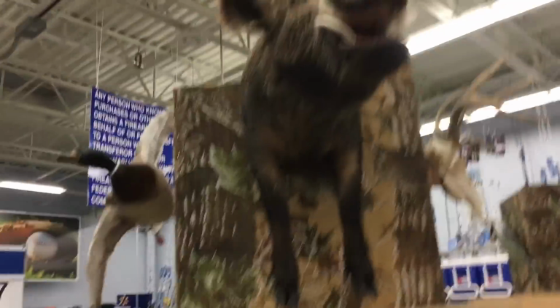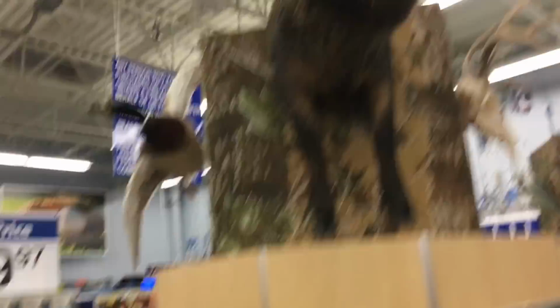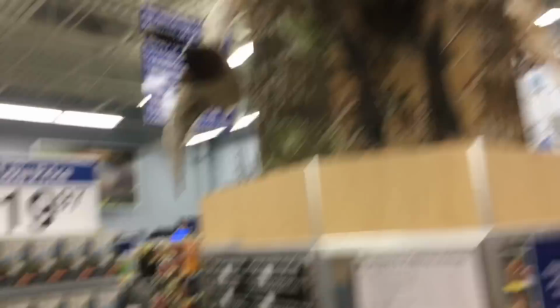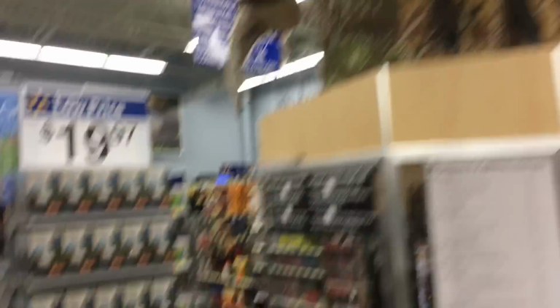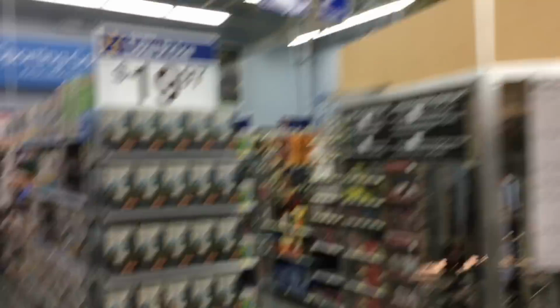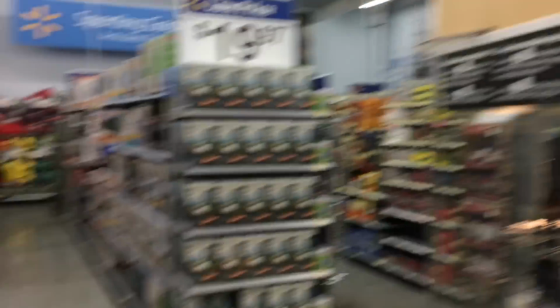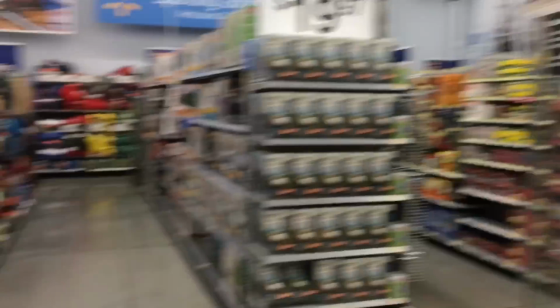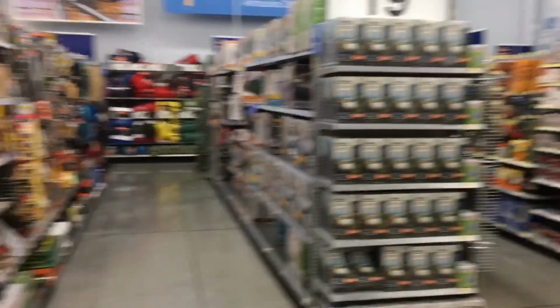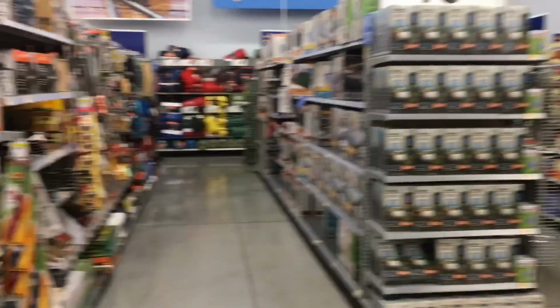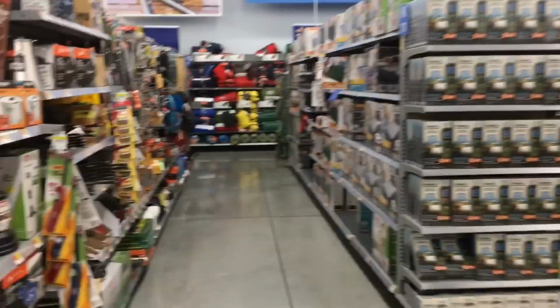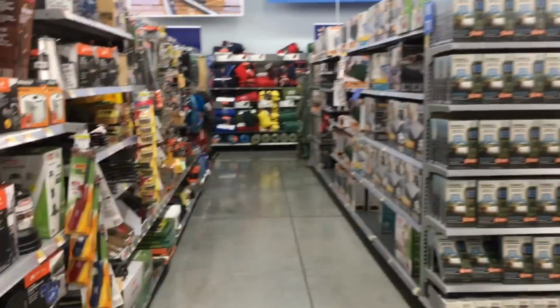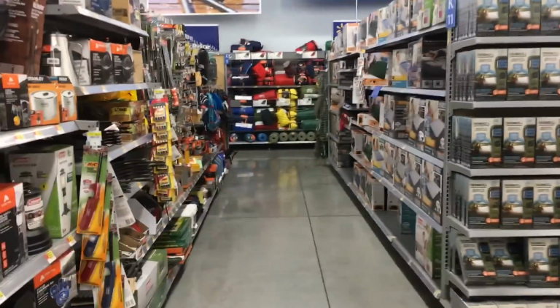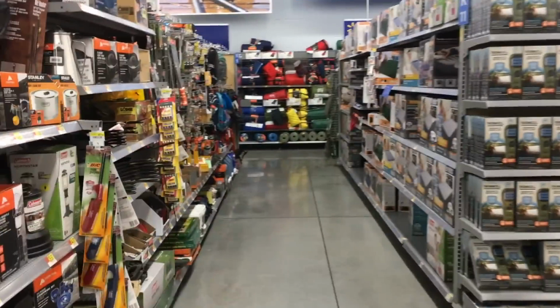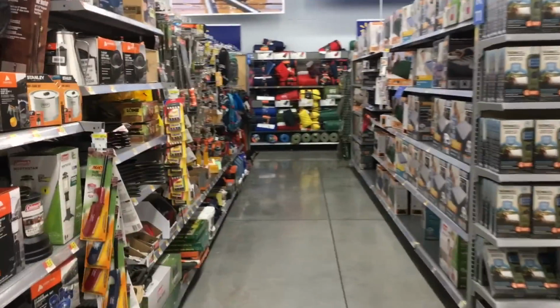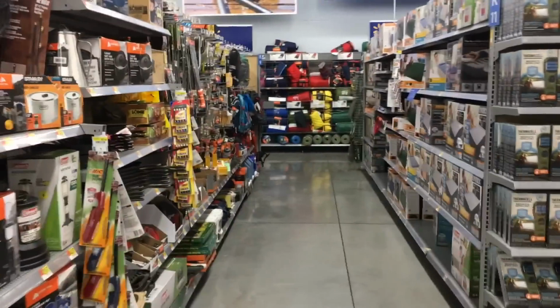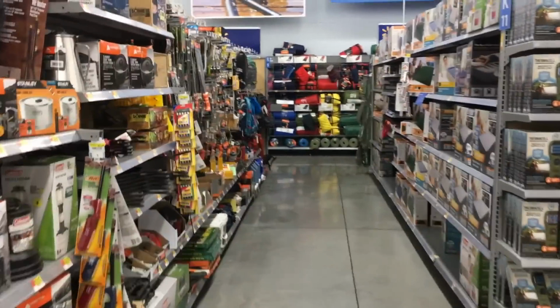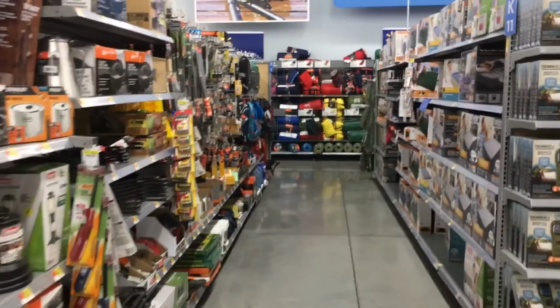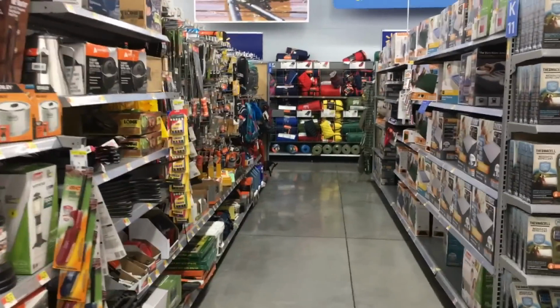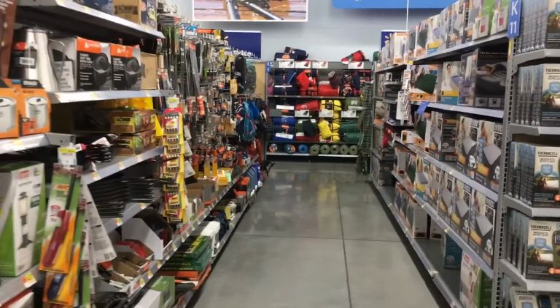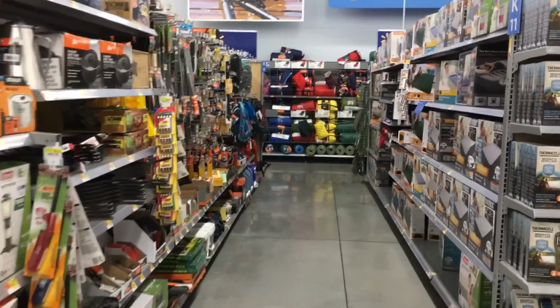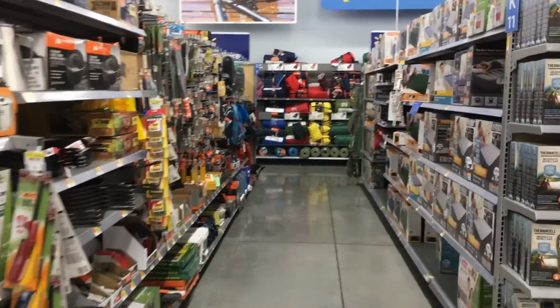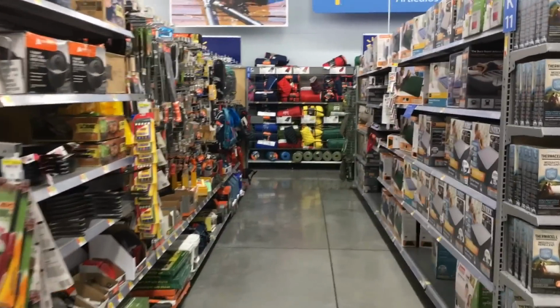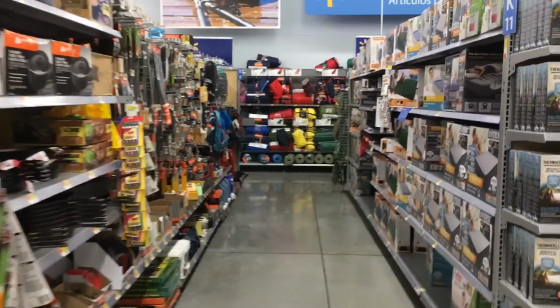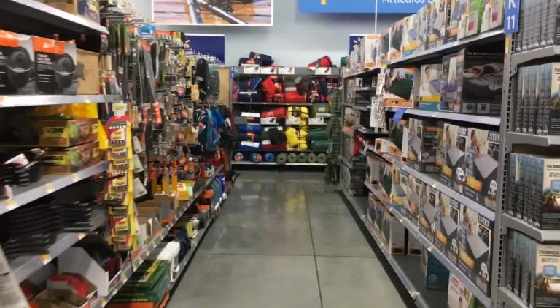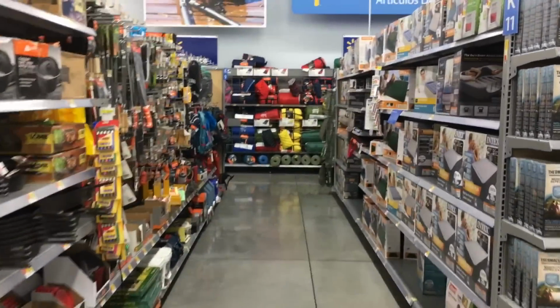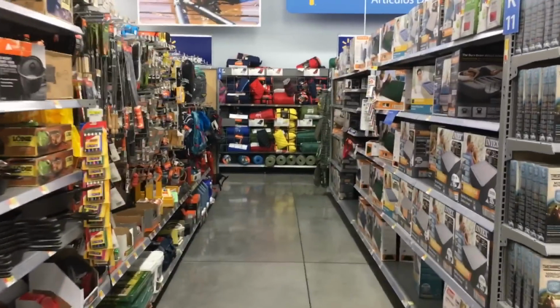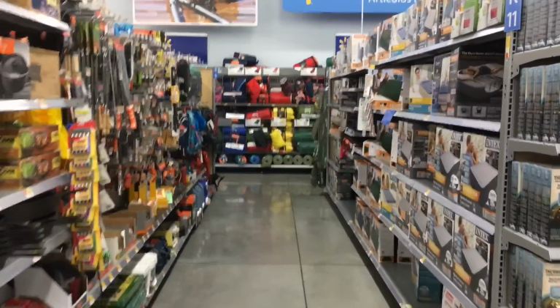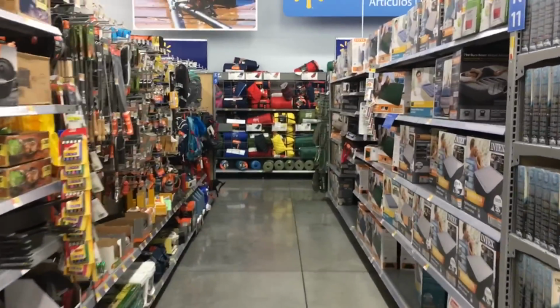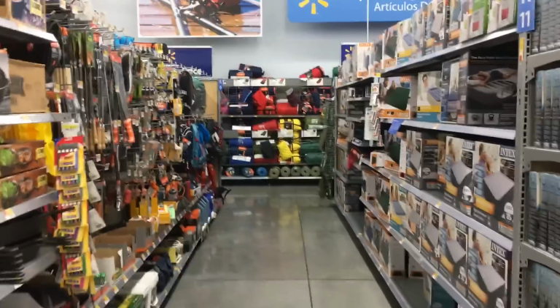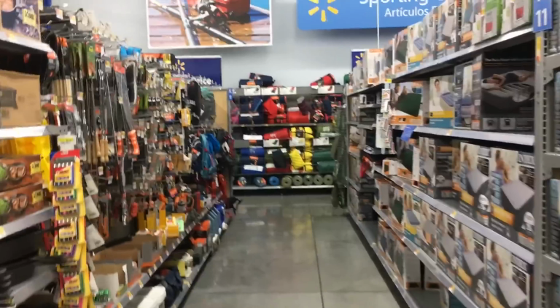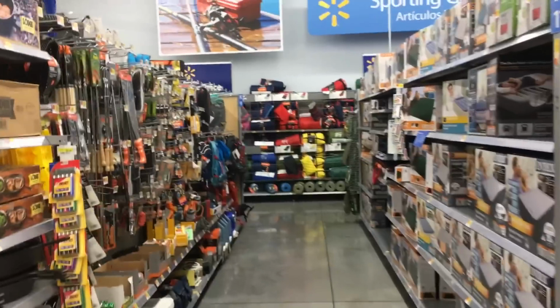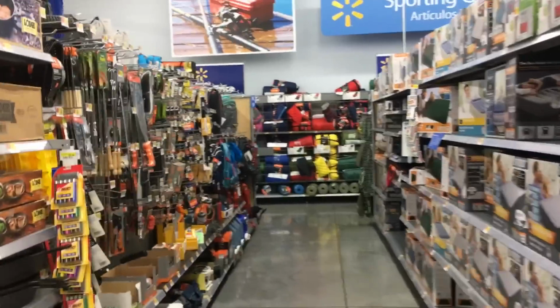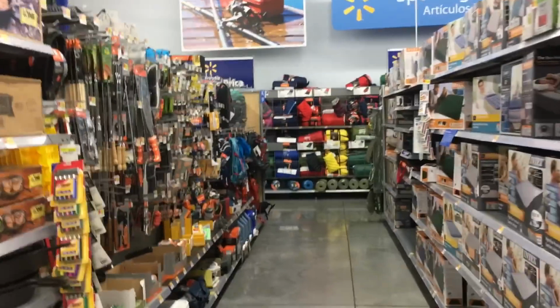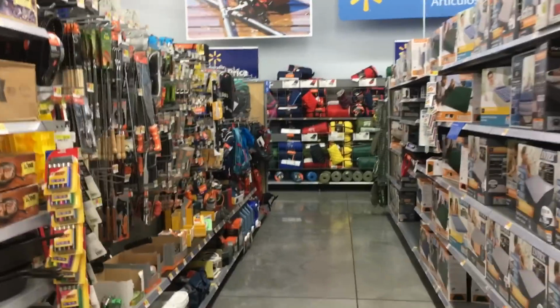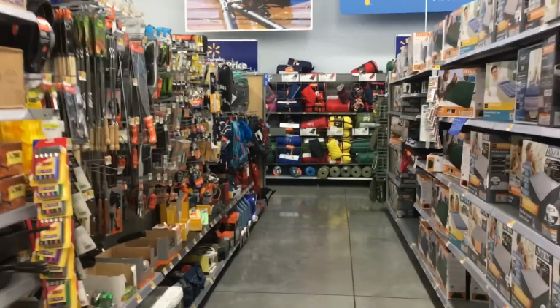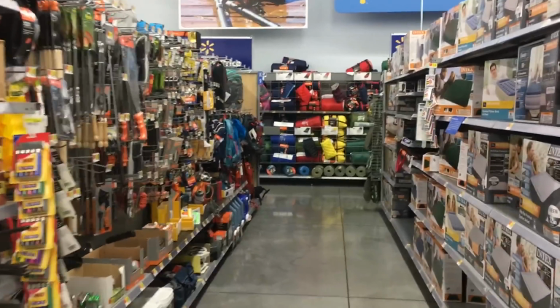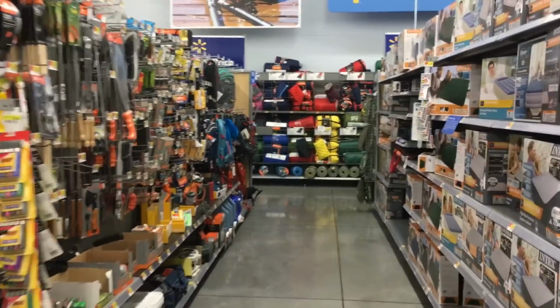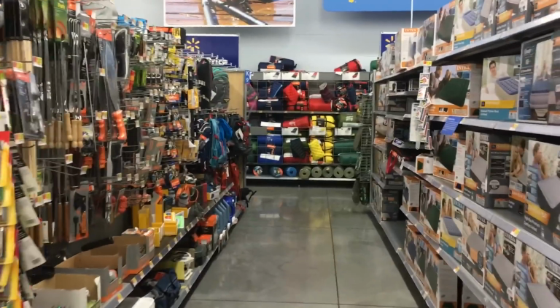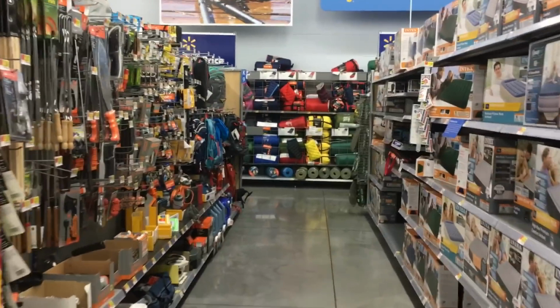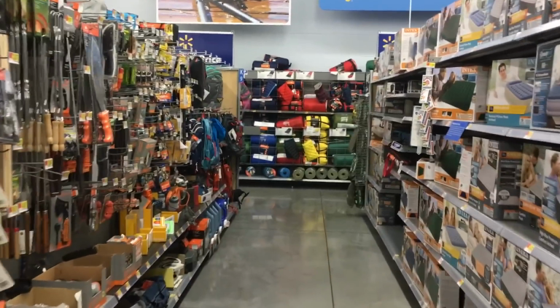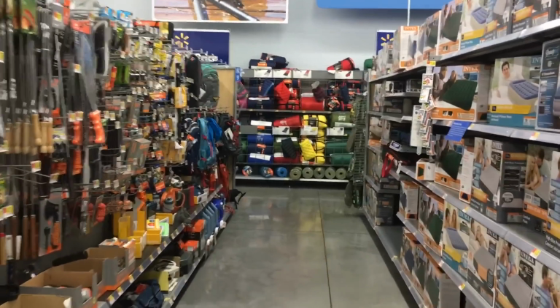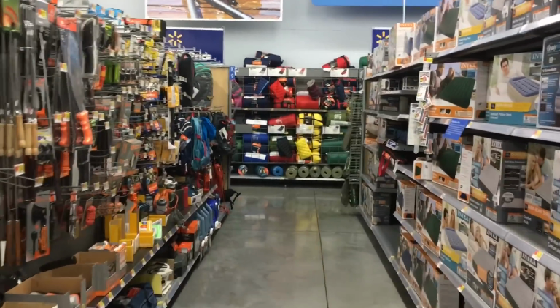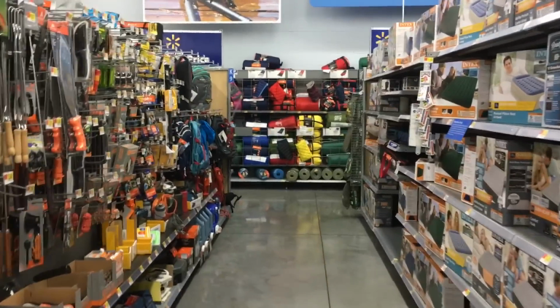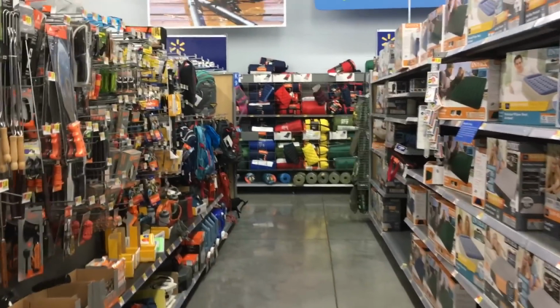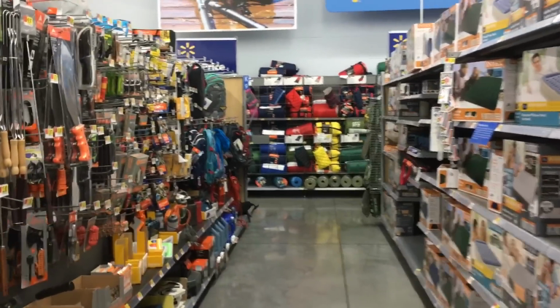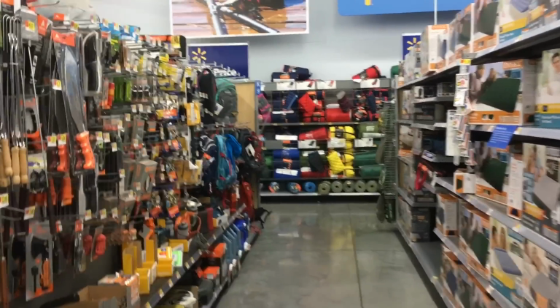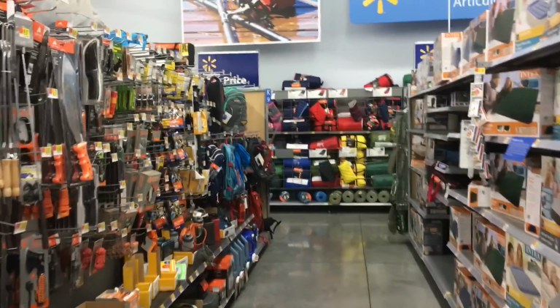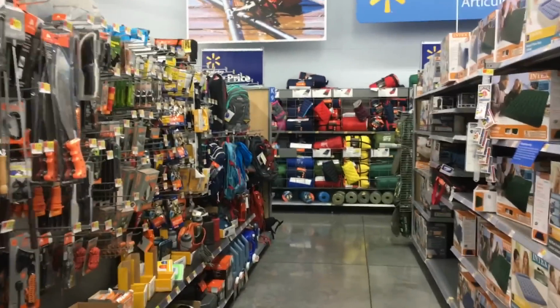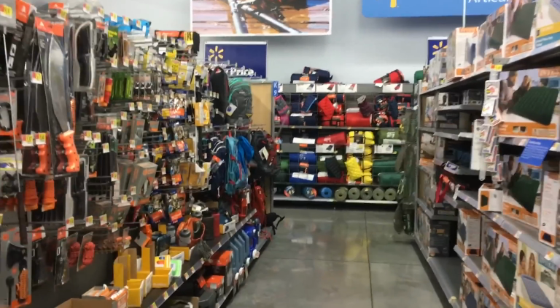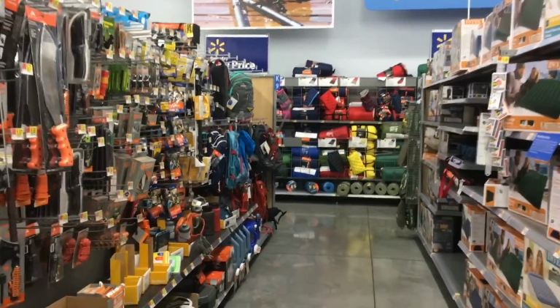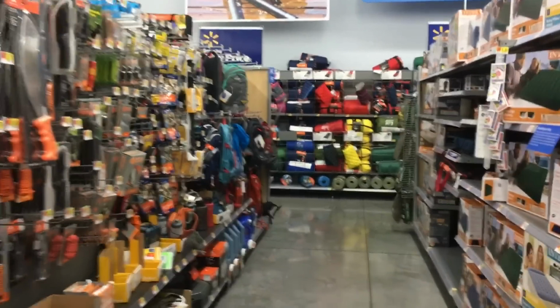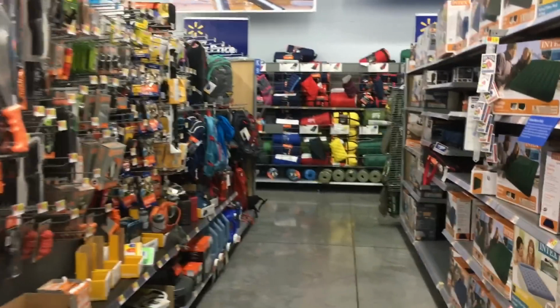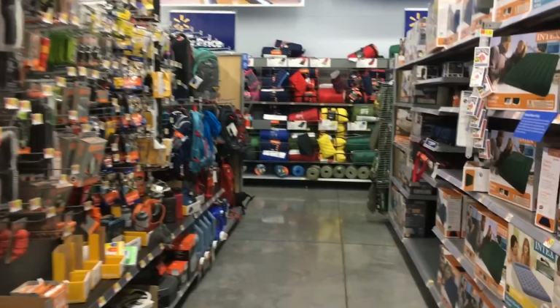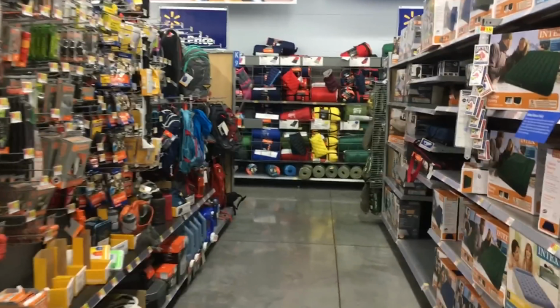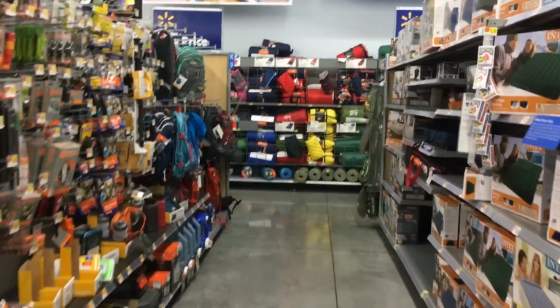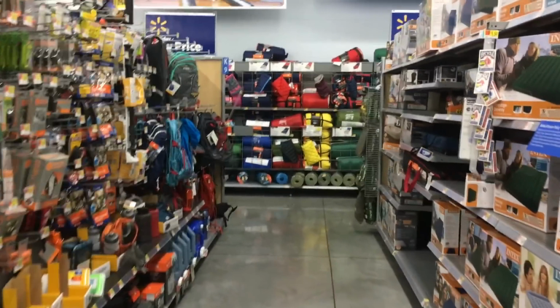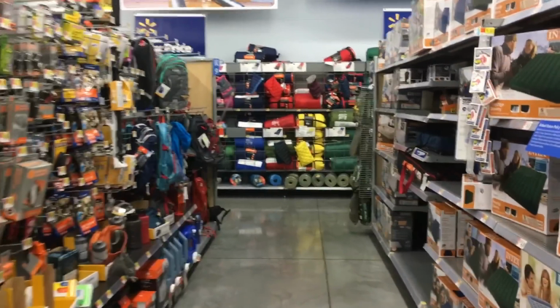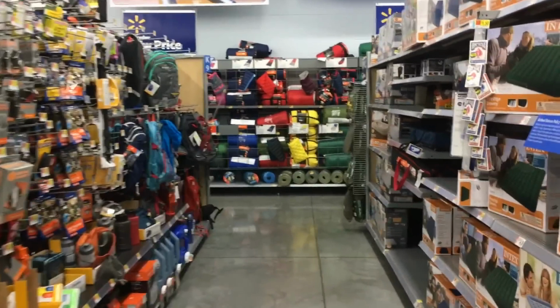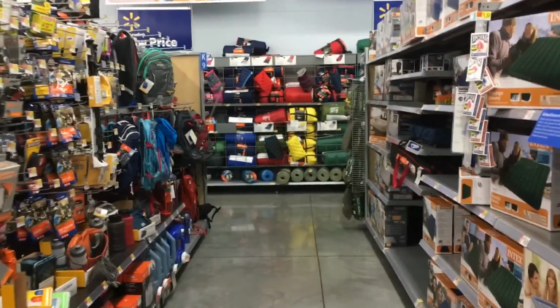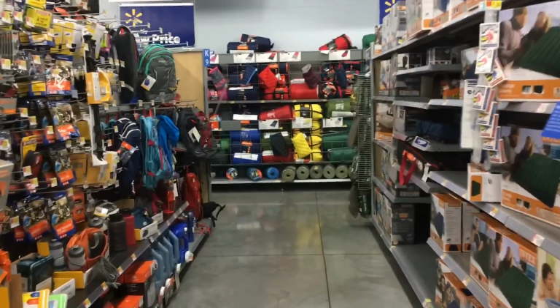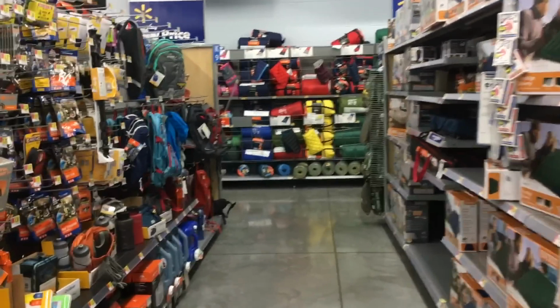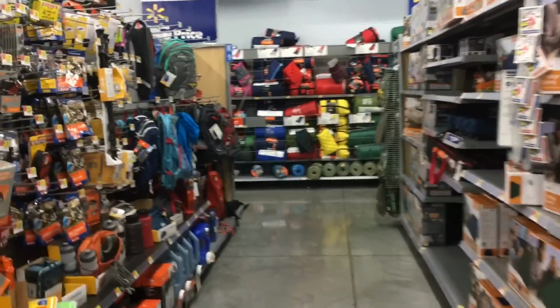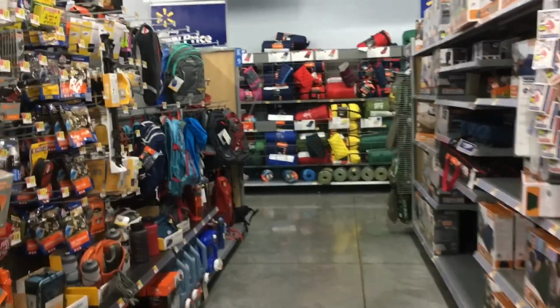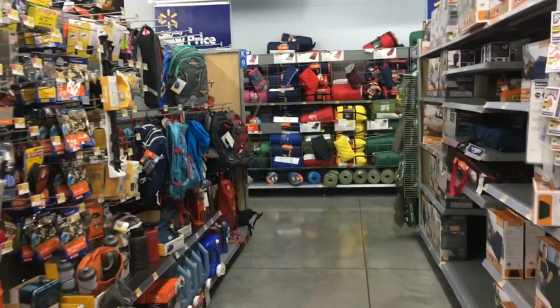Alright, so we are in the camping, hunting and outdoor section, and we're going to be checking out and seeing what they have in stock this week.